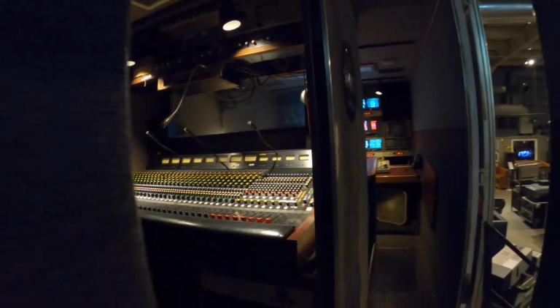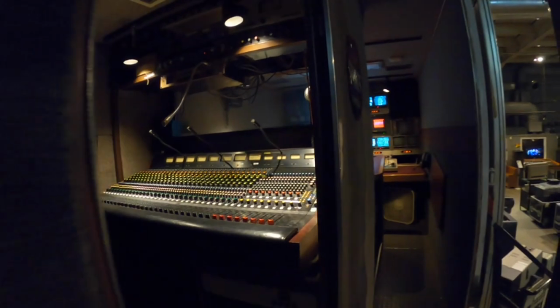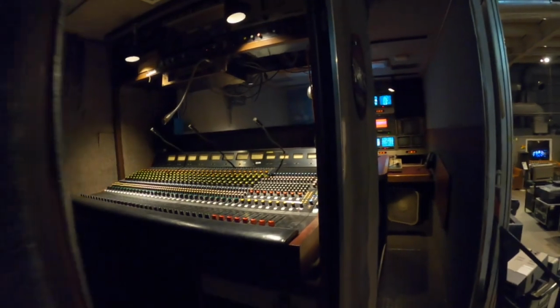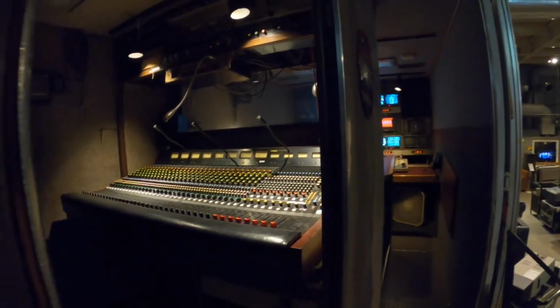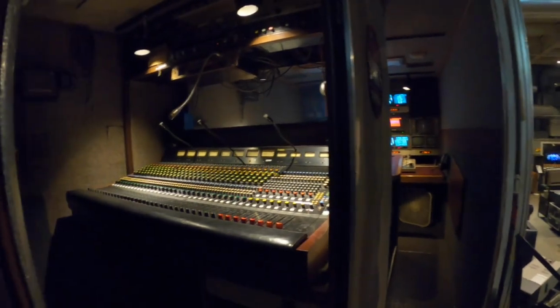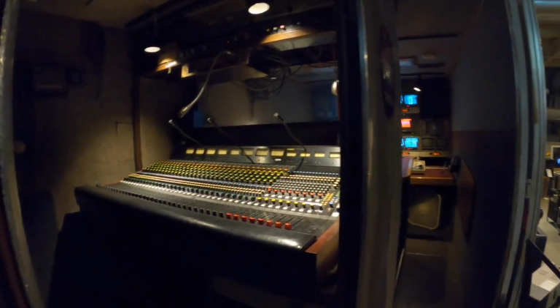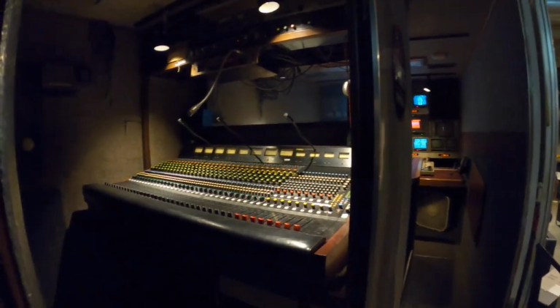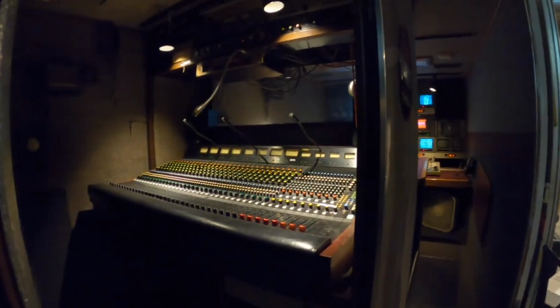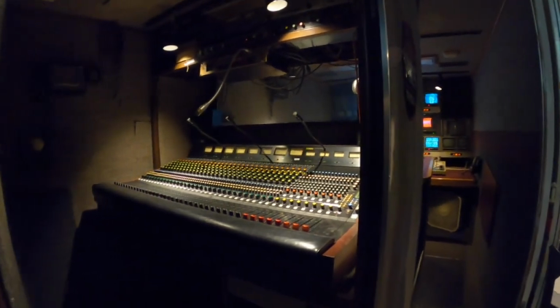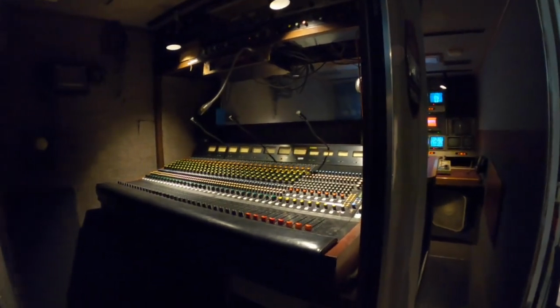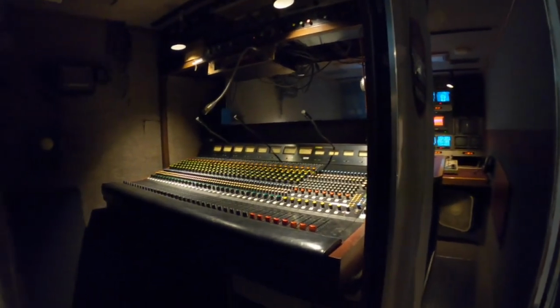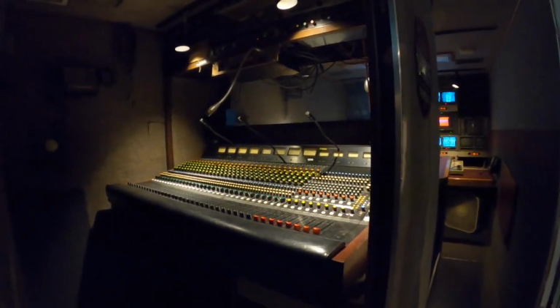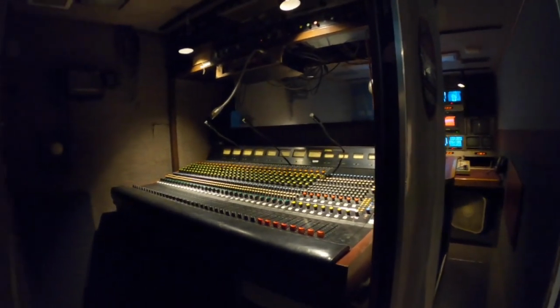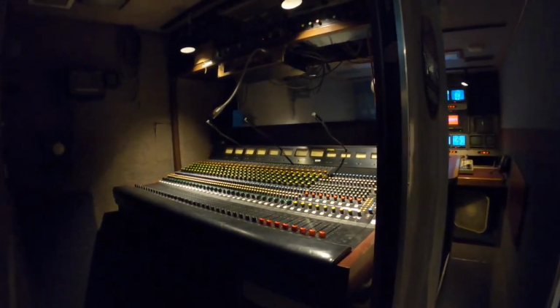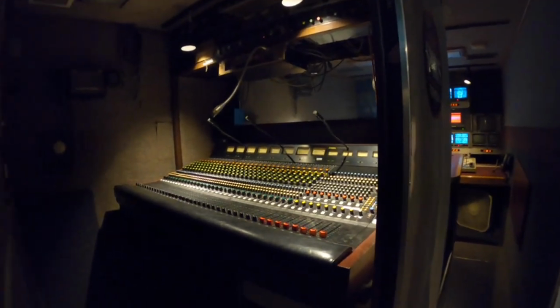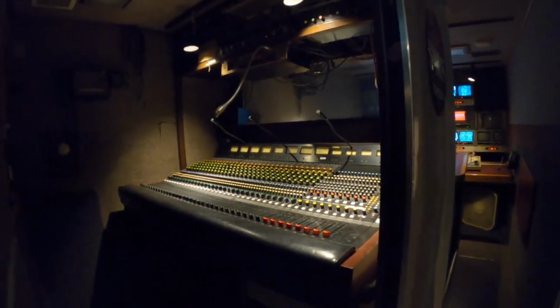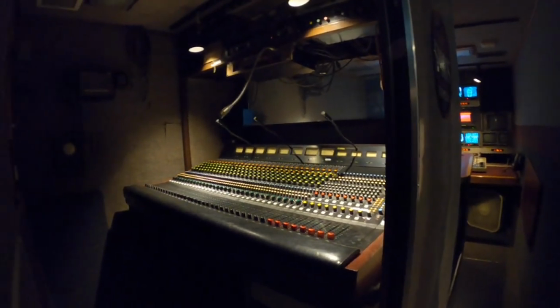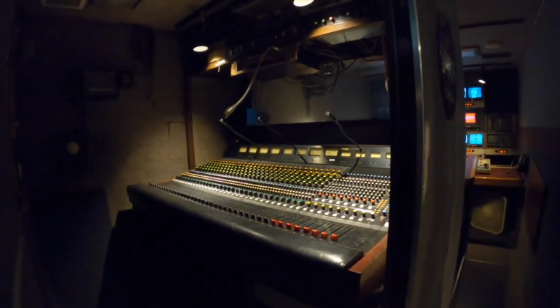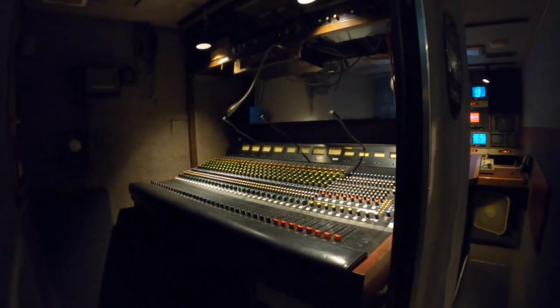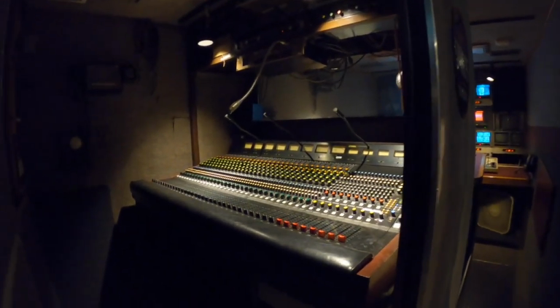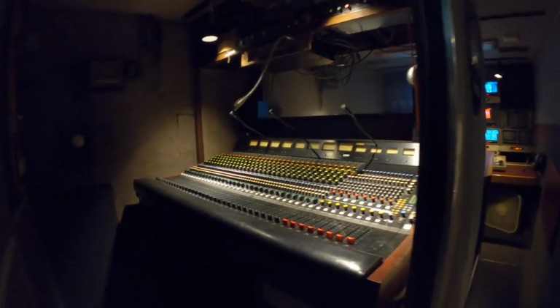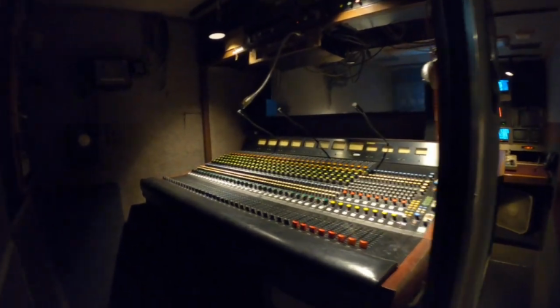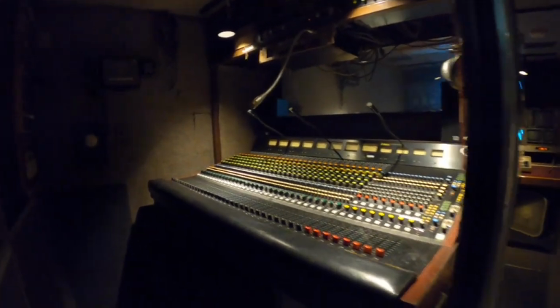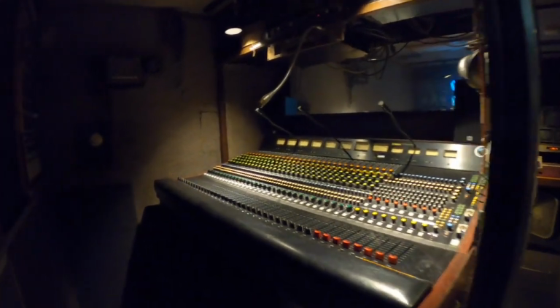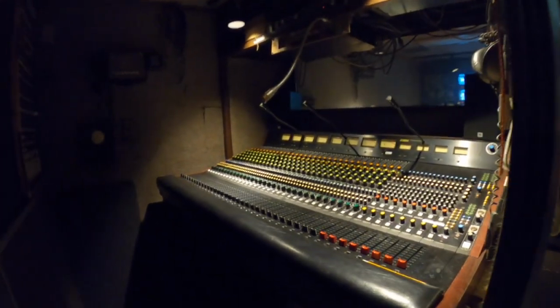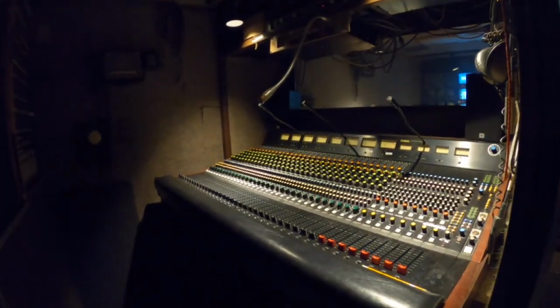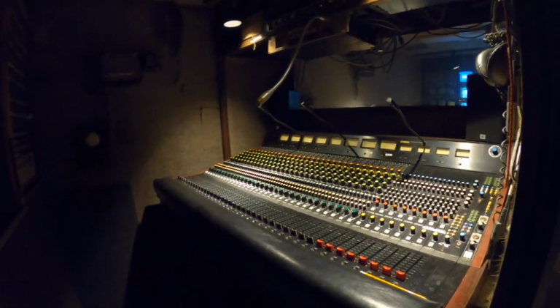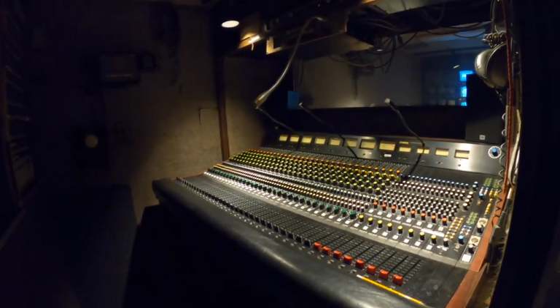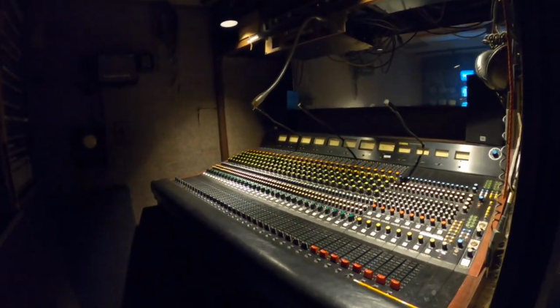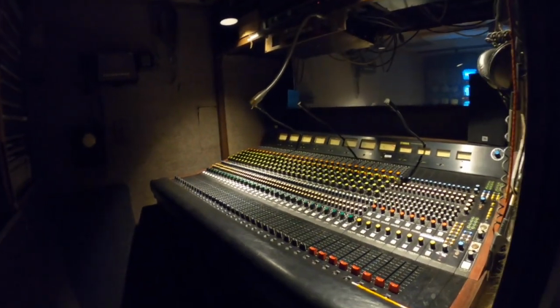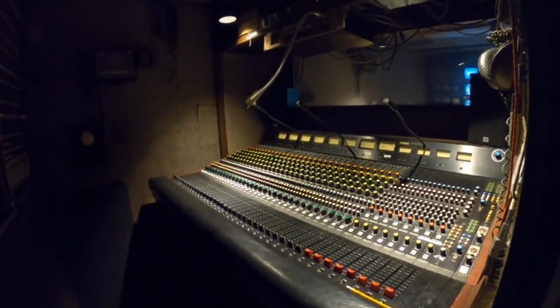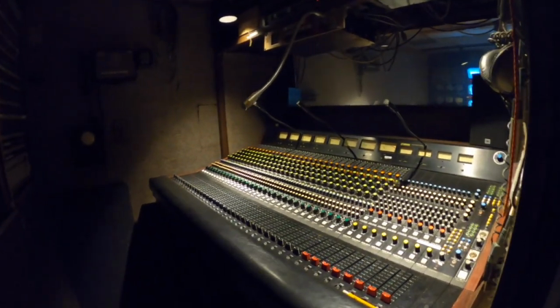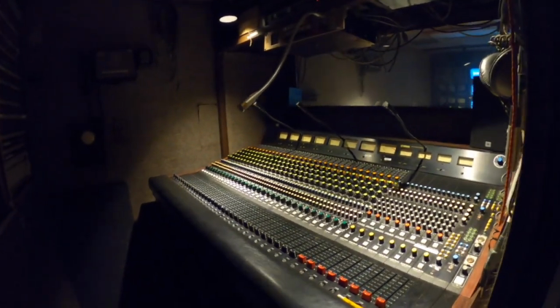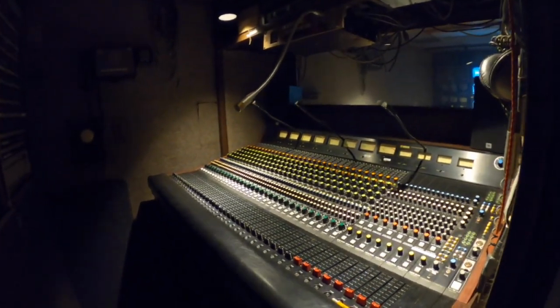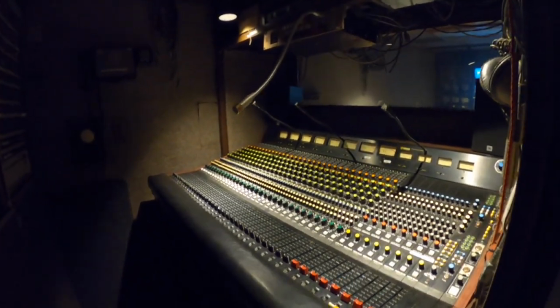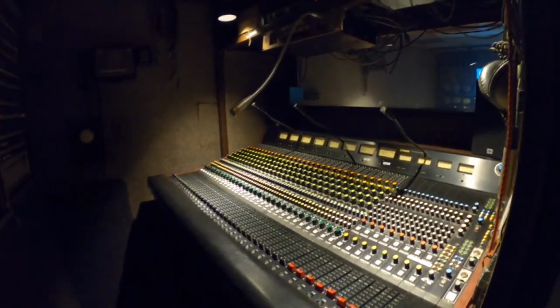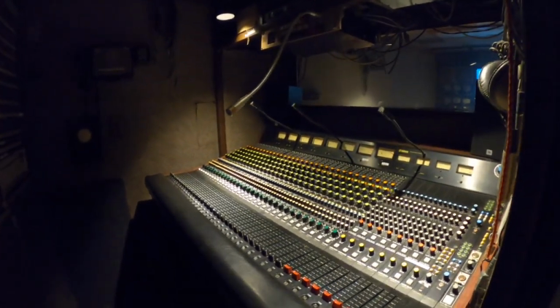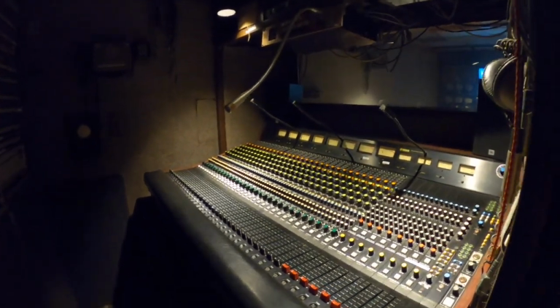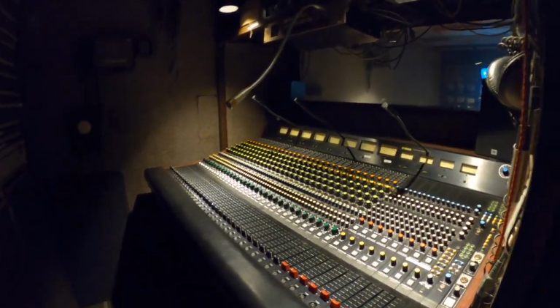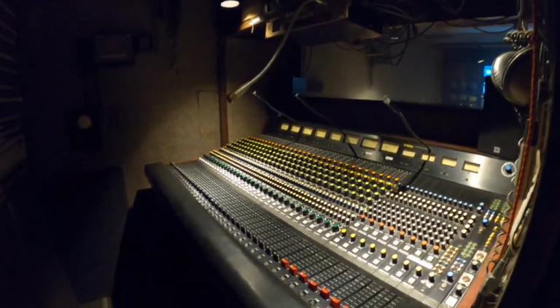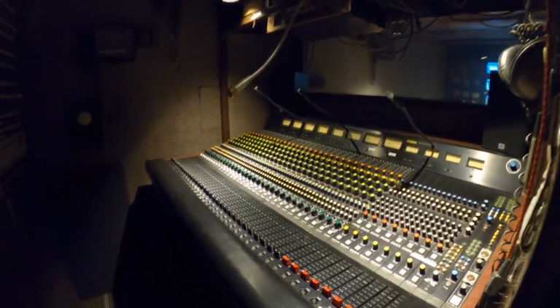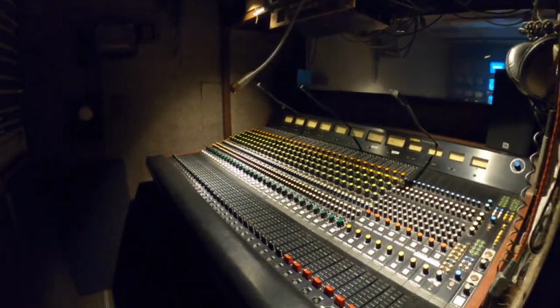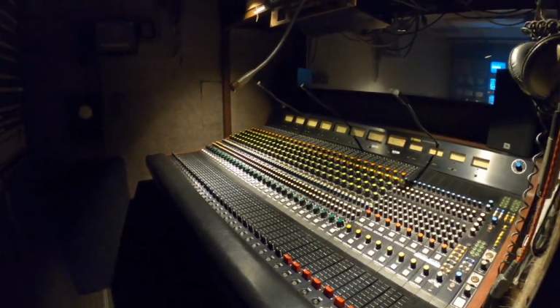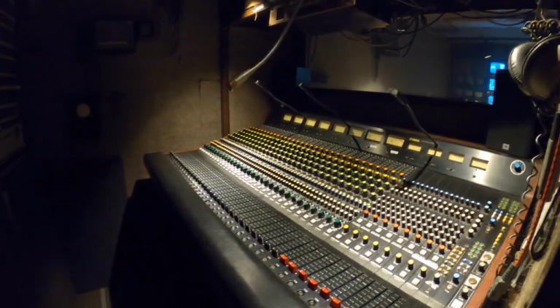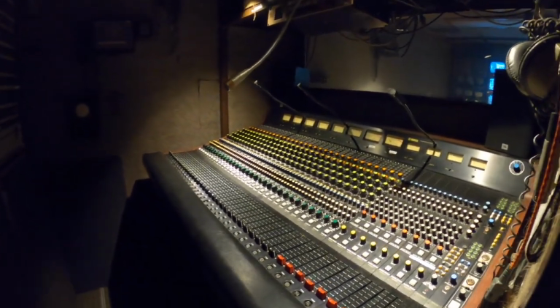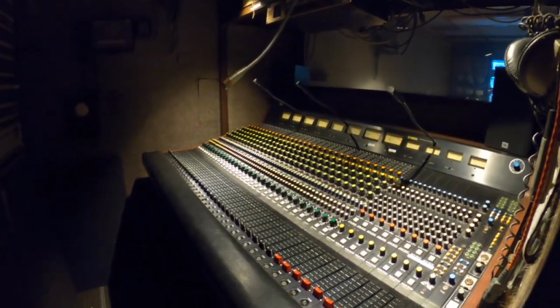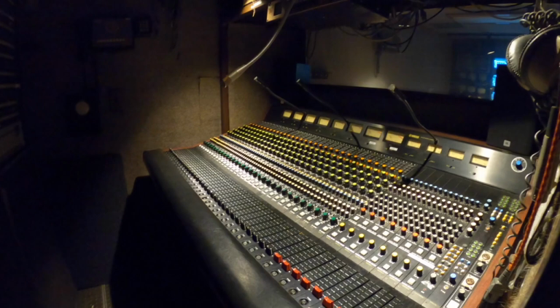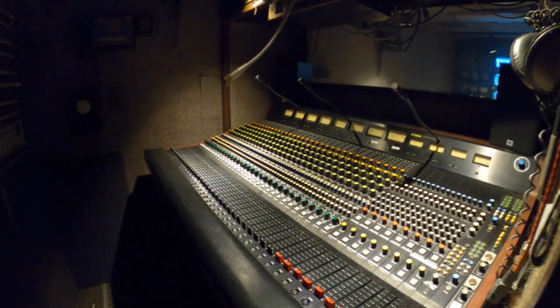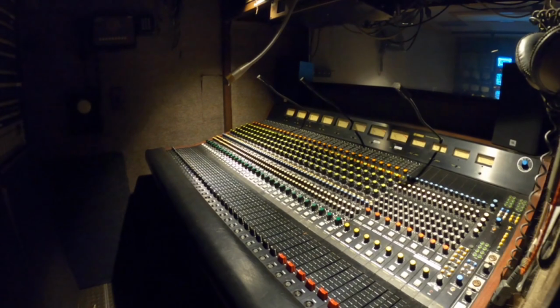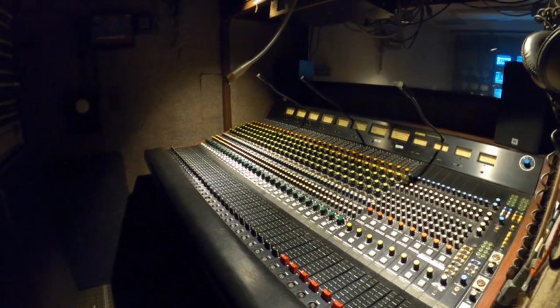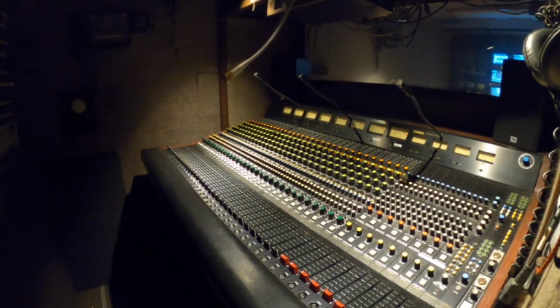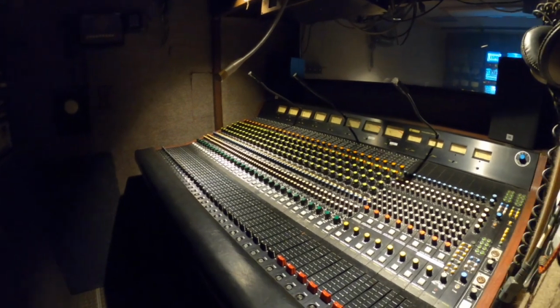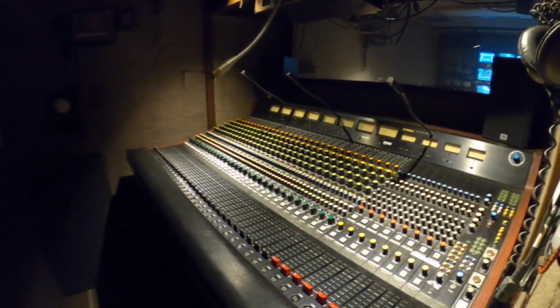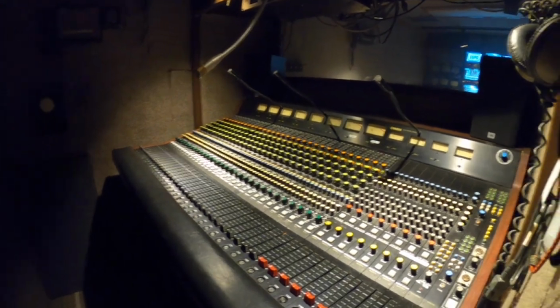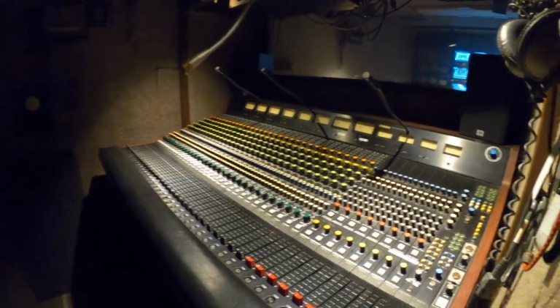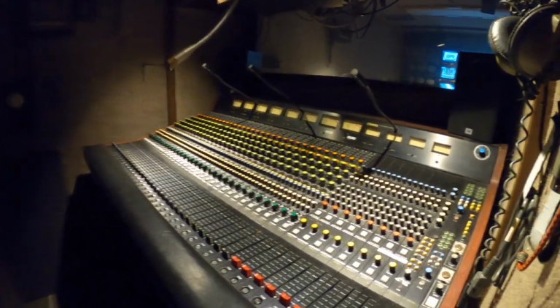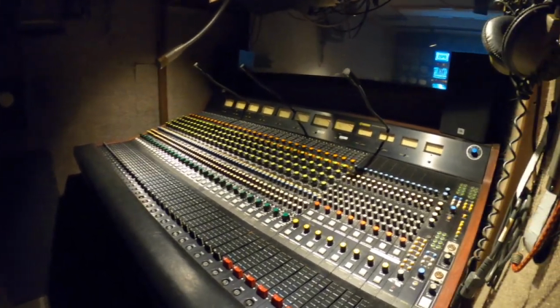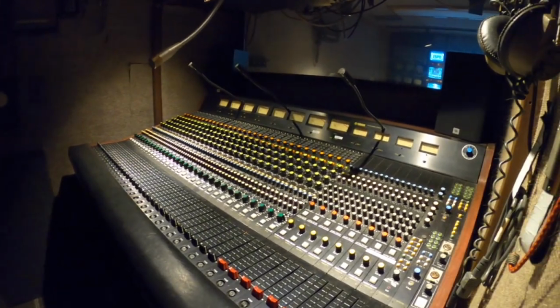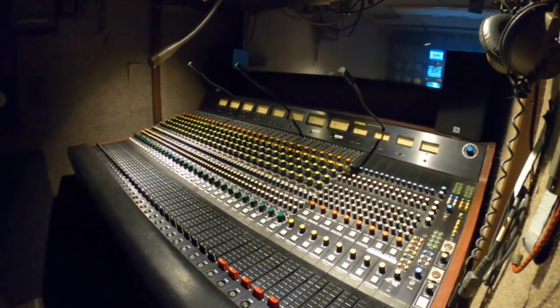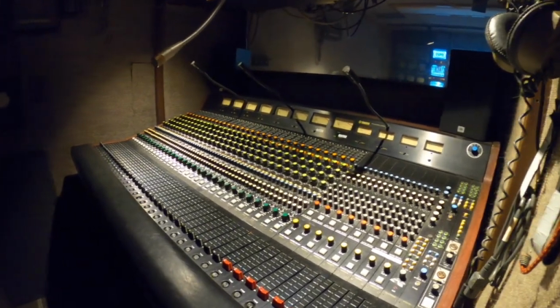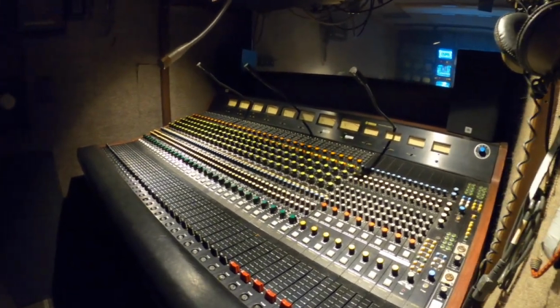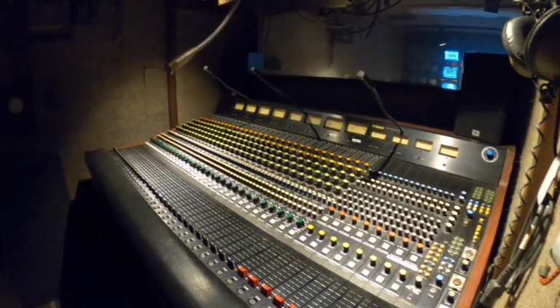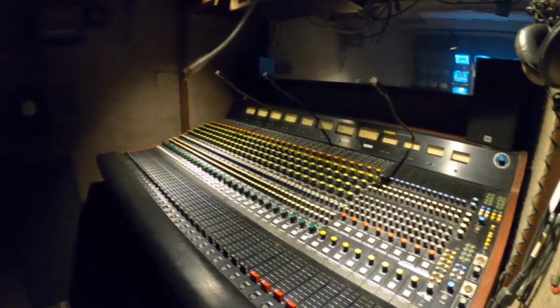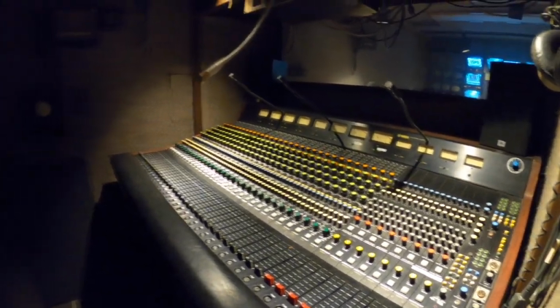The audio booth — the doorways — wow. This is the ESPN audio booth. Cable network.